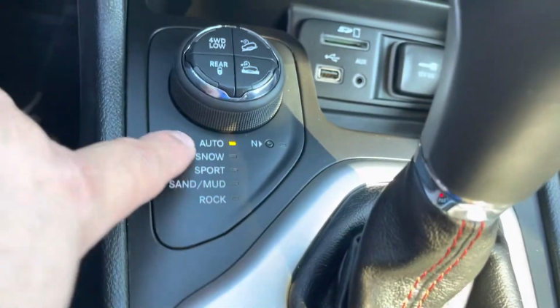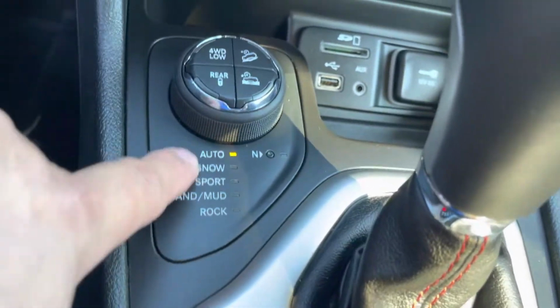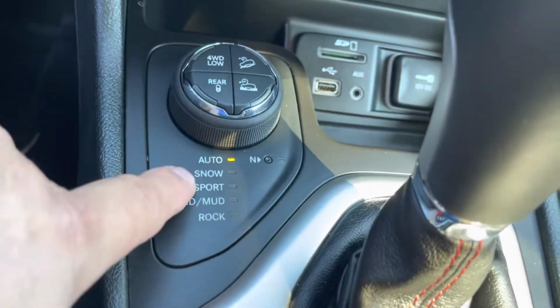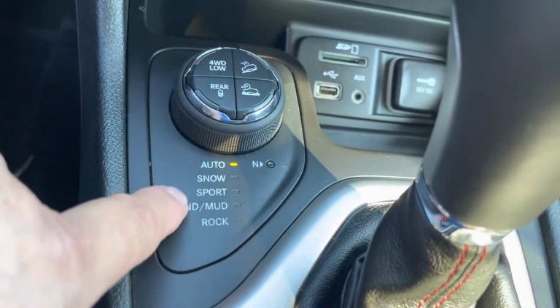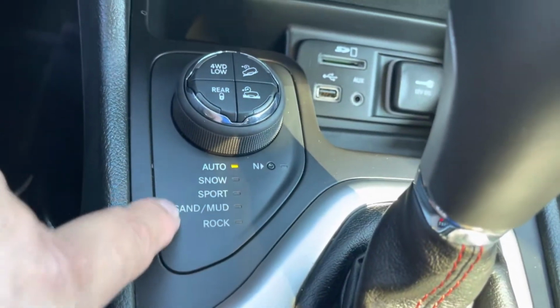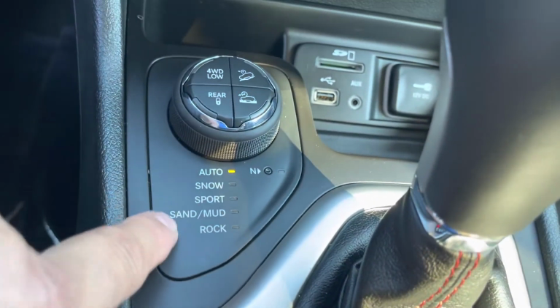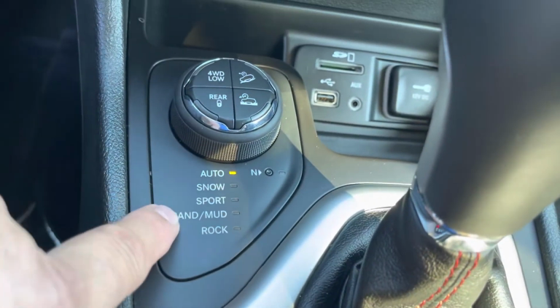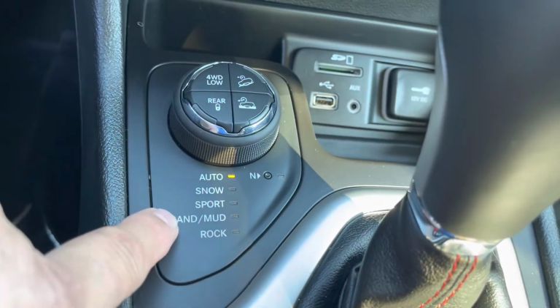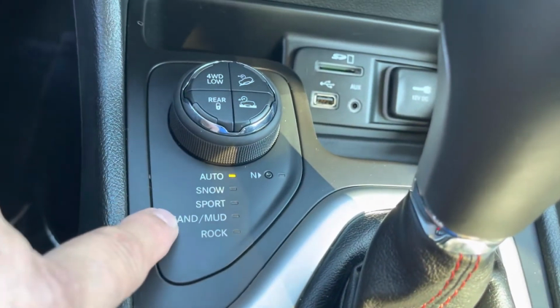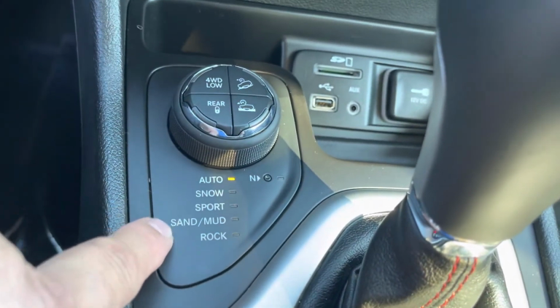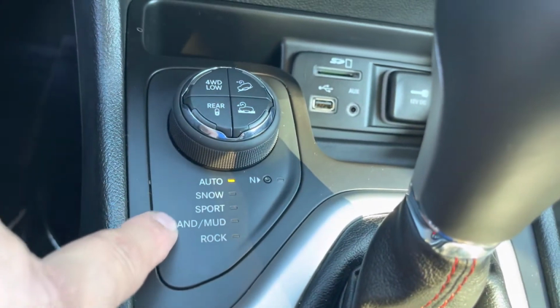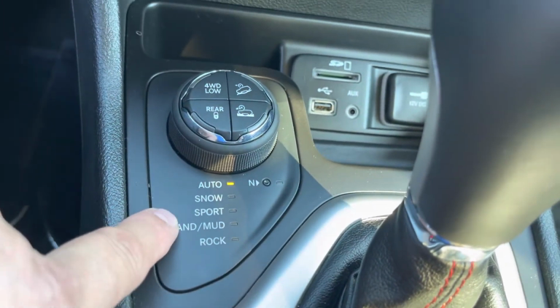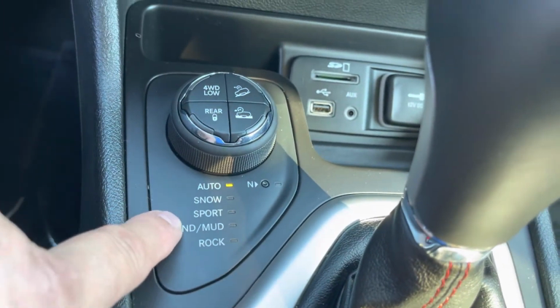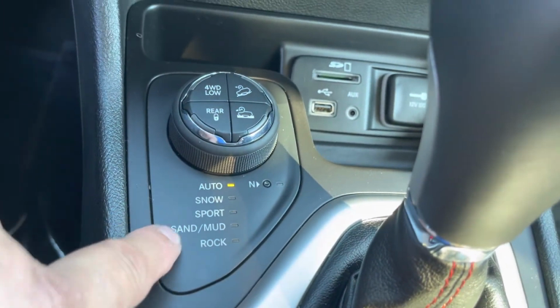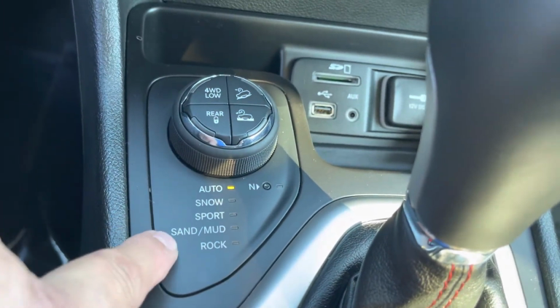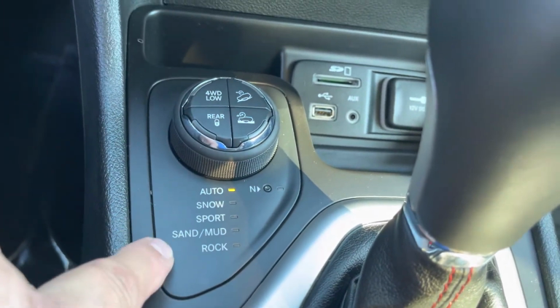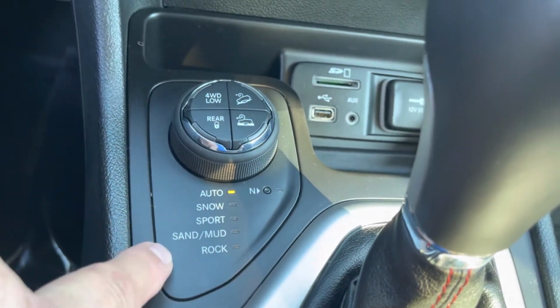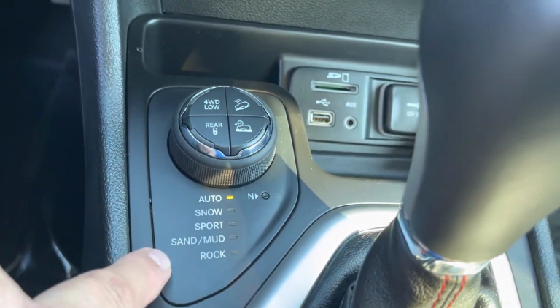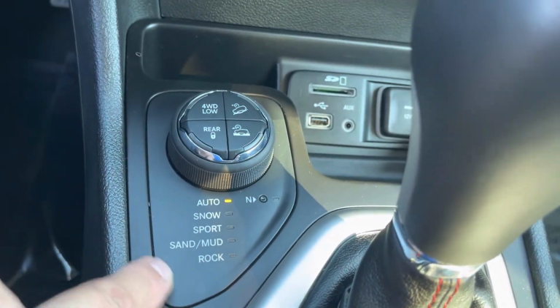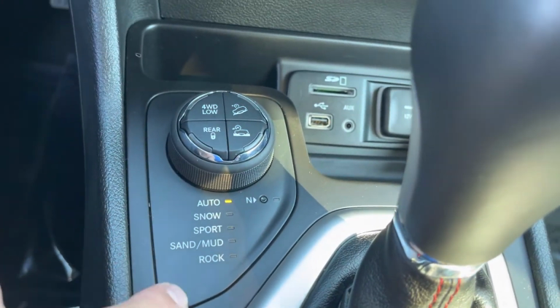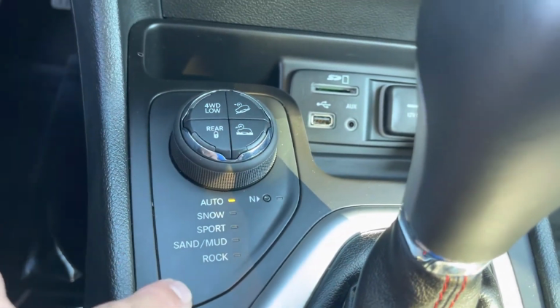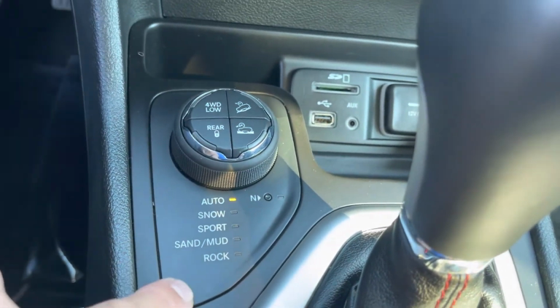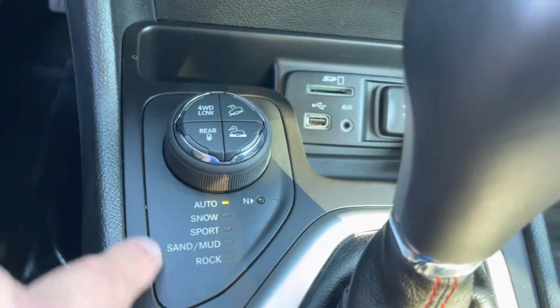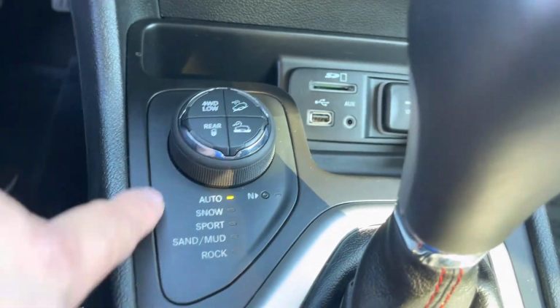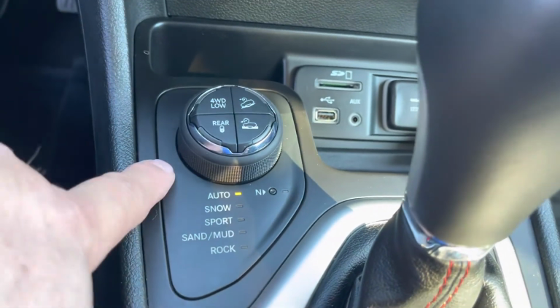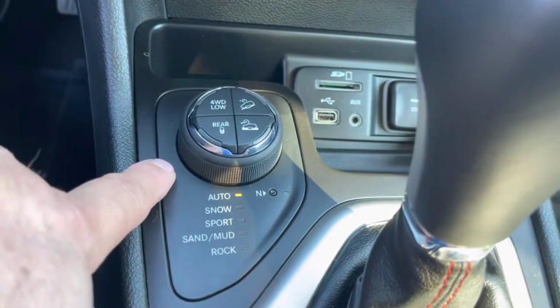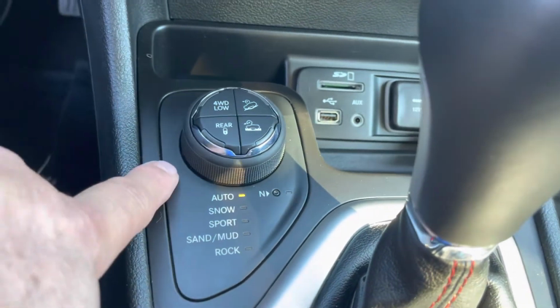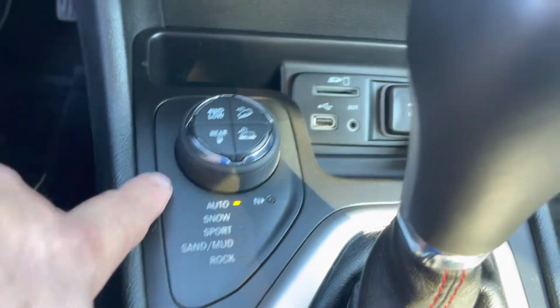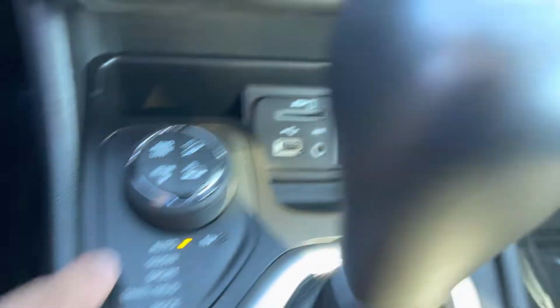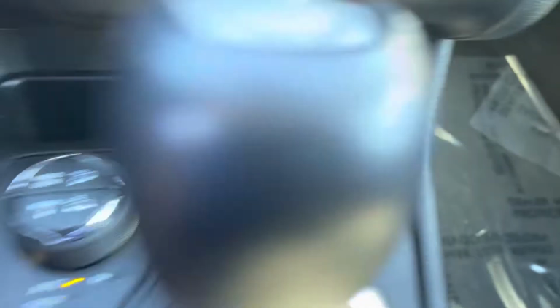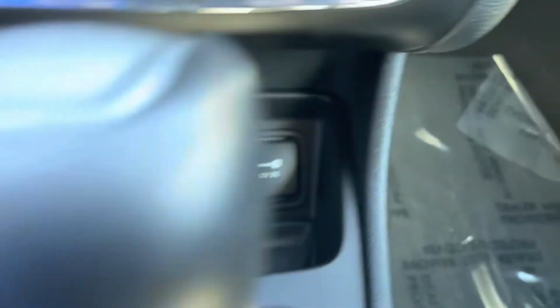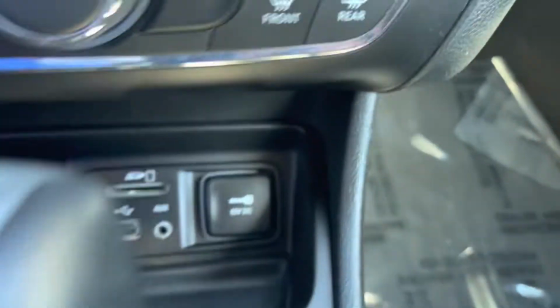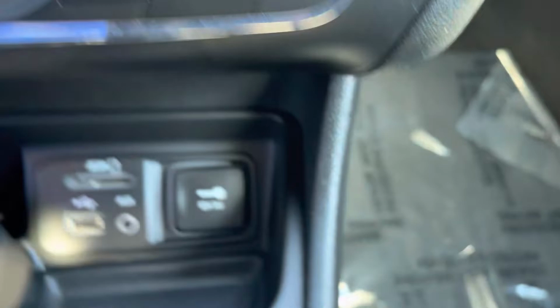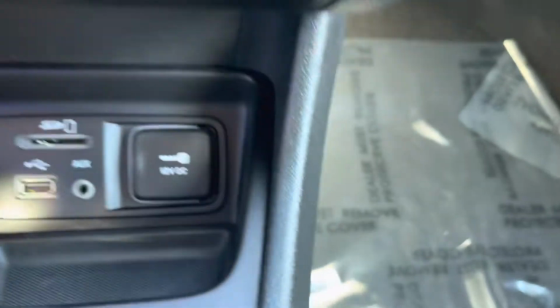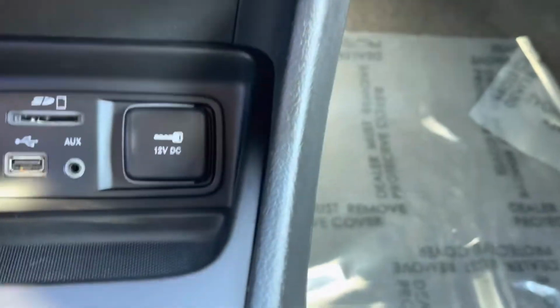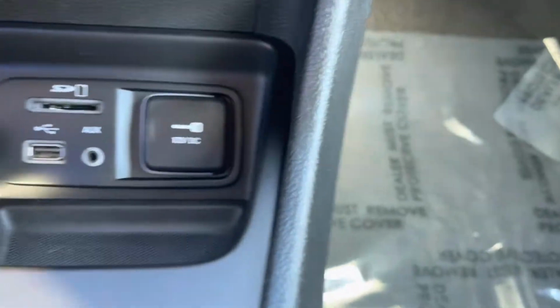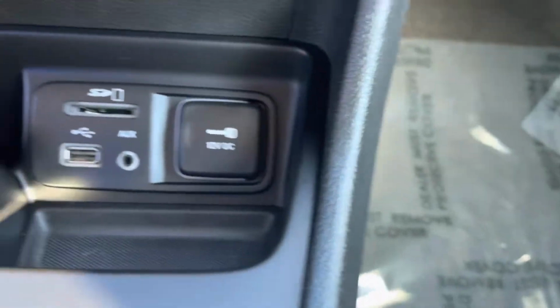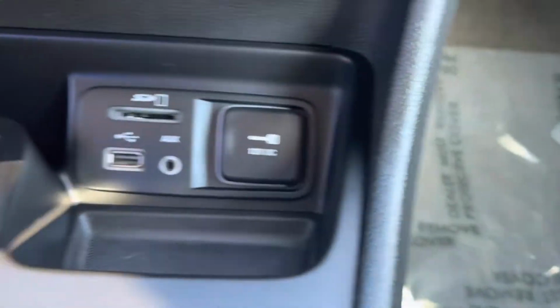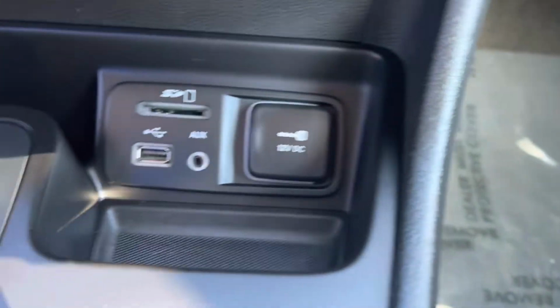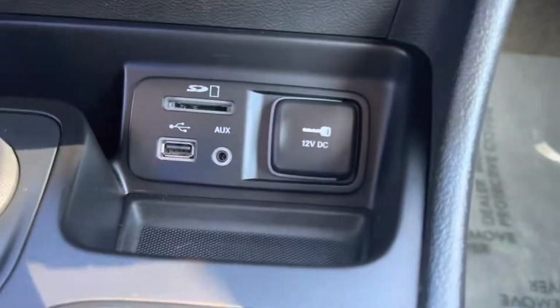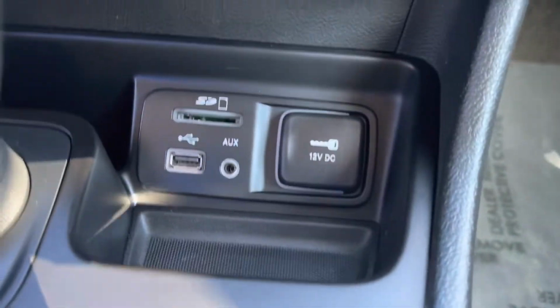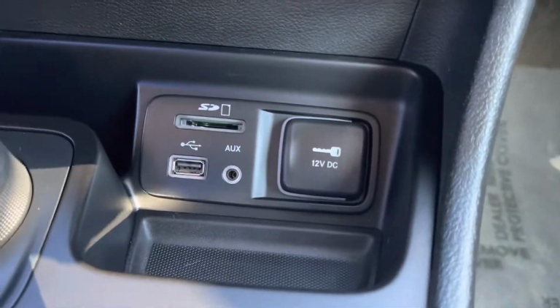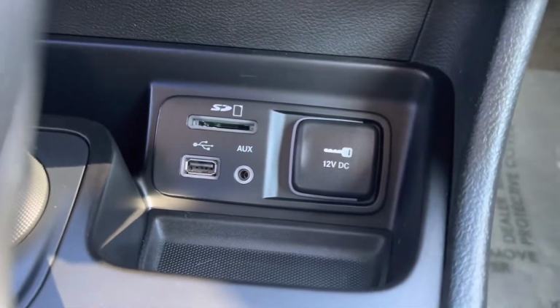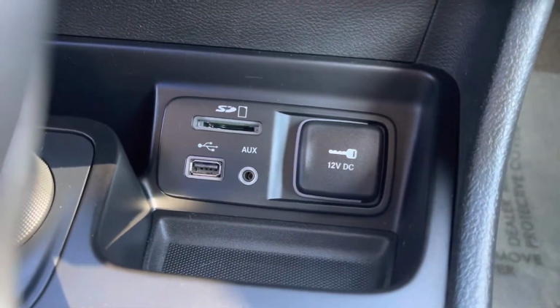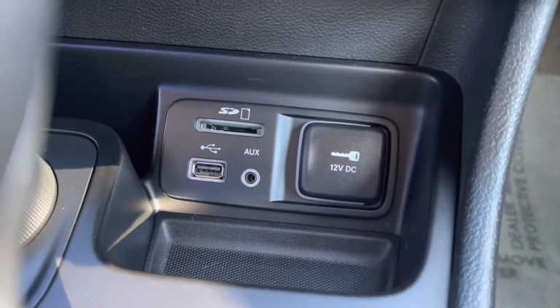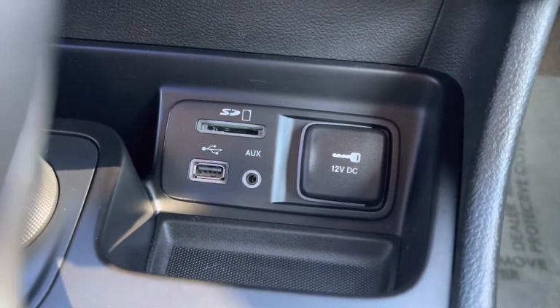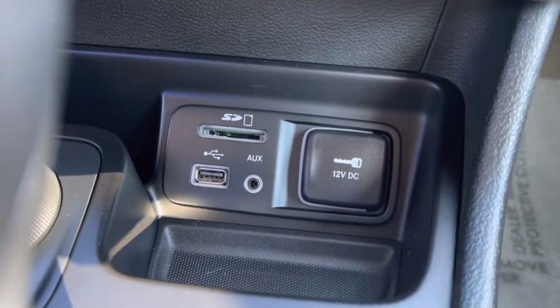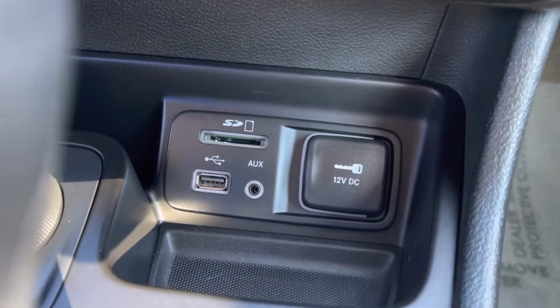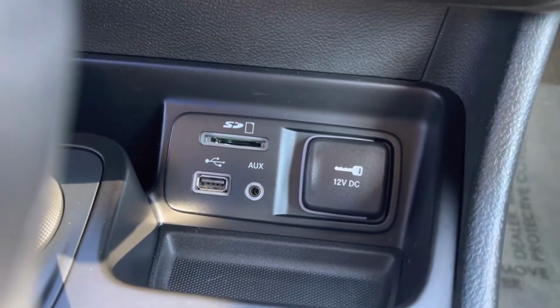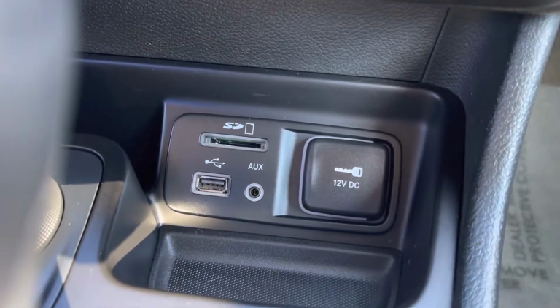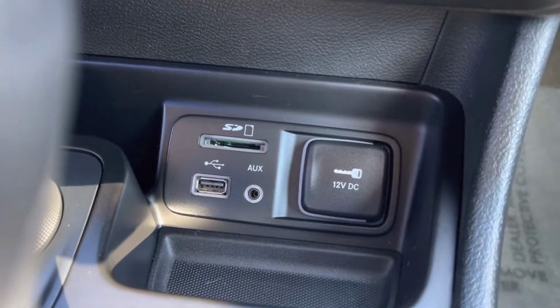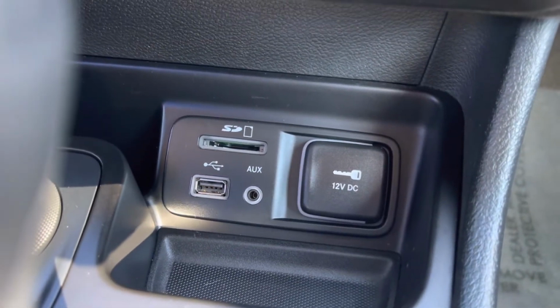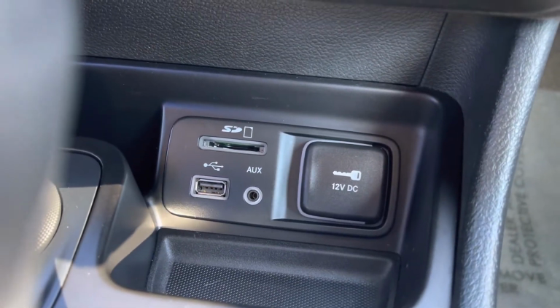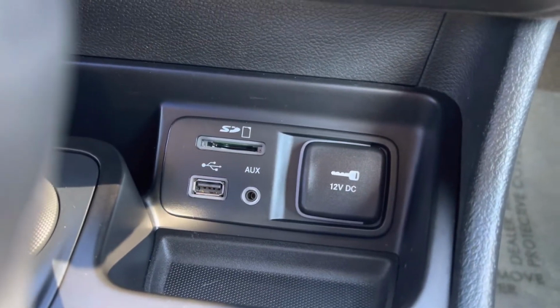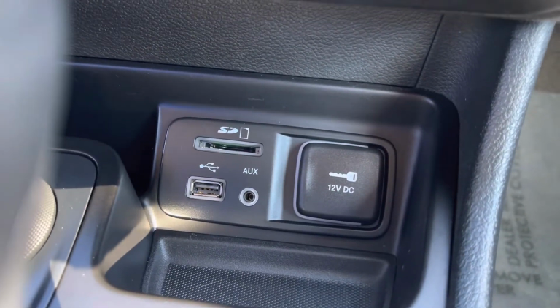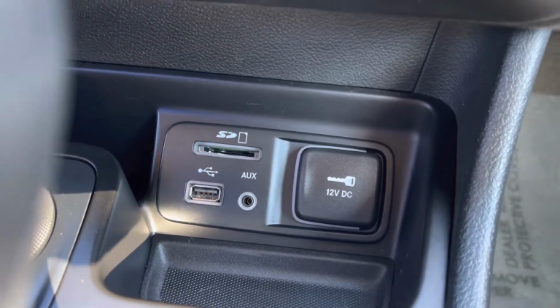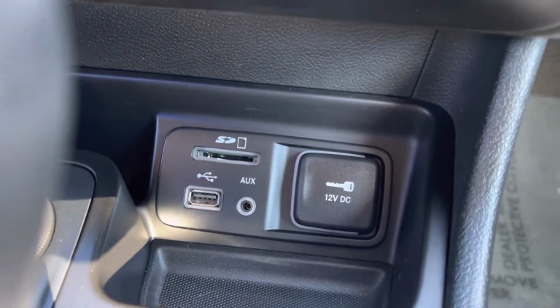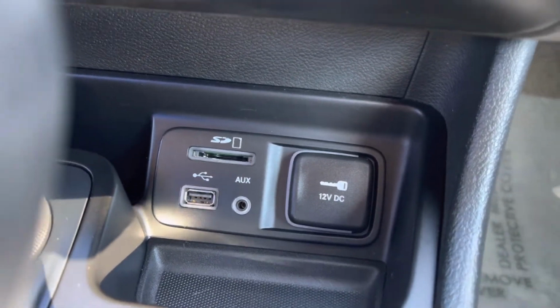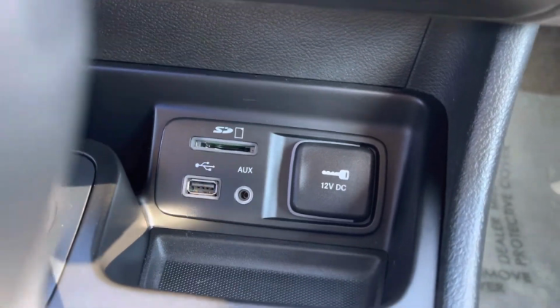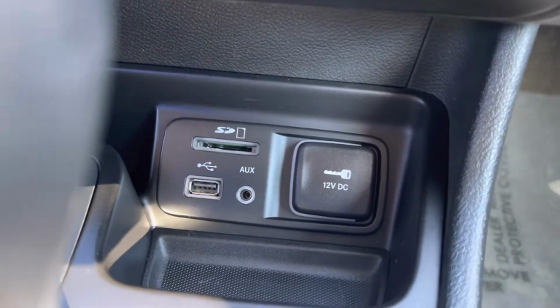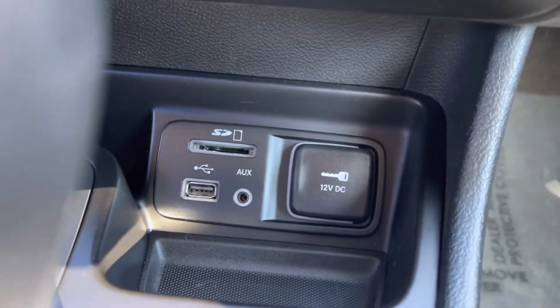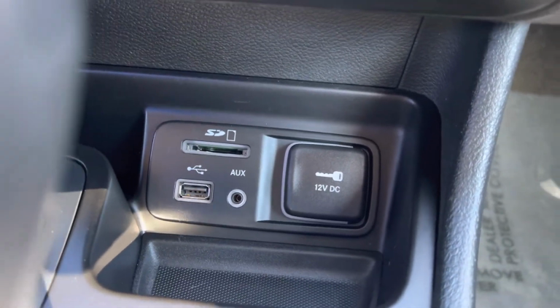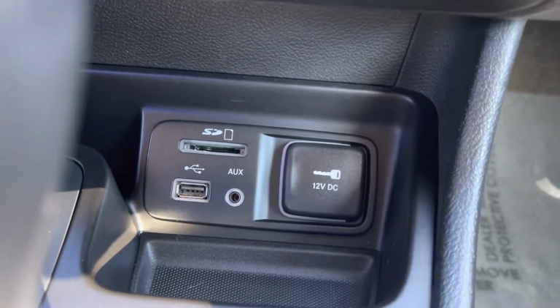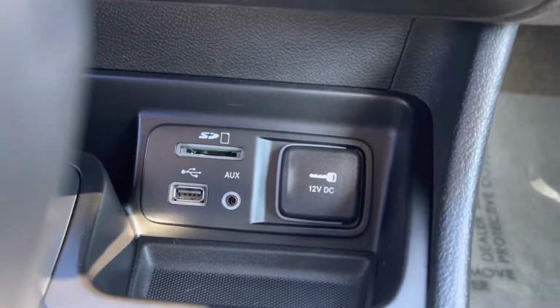Also has all the drive modes: Snow, Sport, Sand, Rock. USB and Auxiliary connections as well.